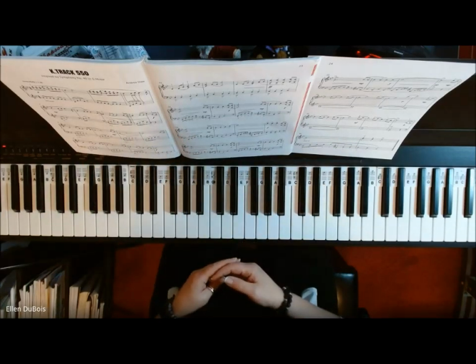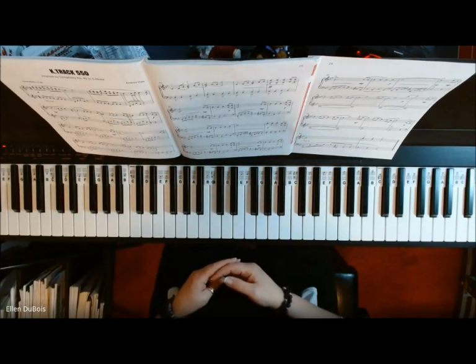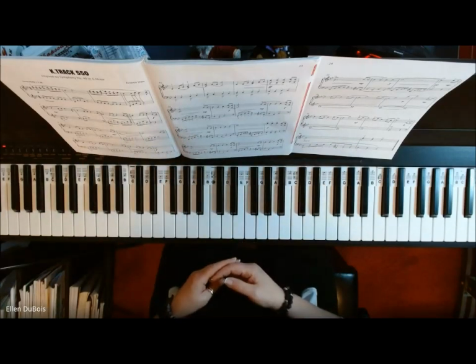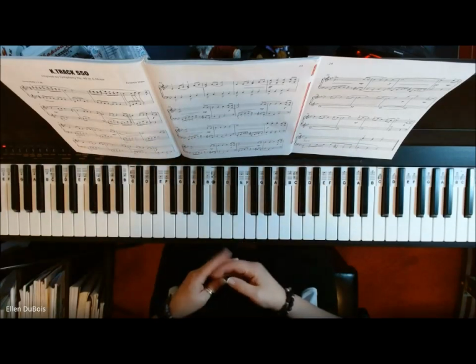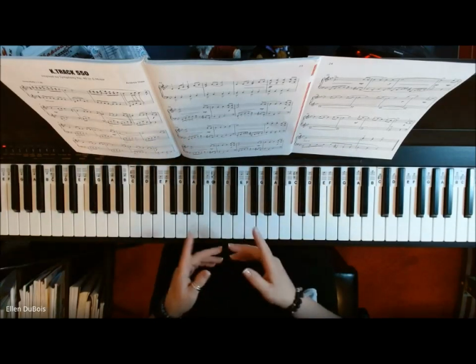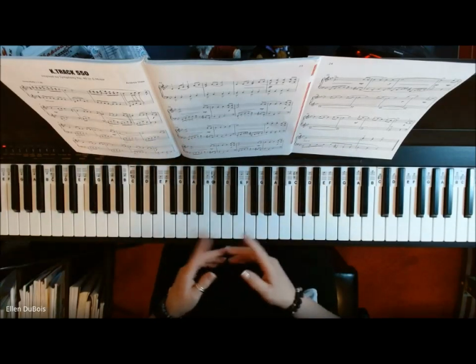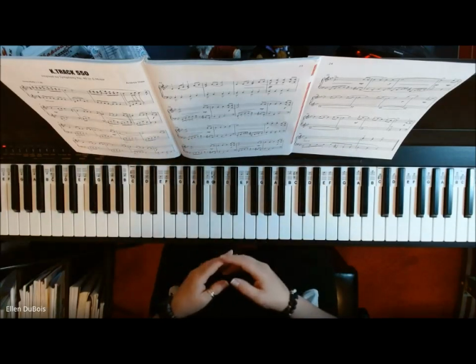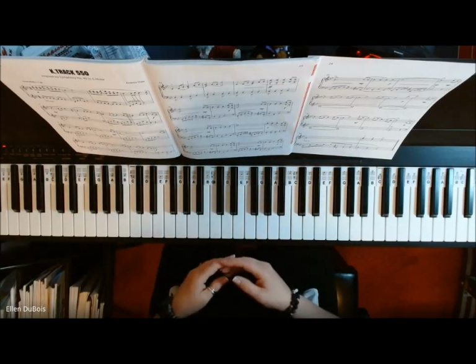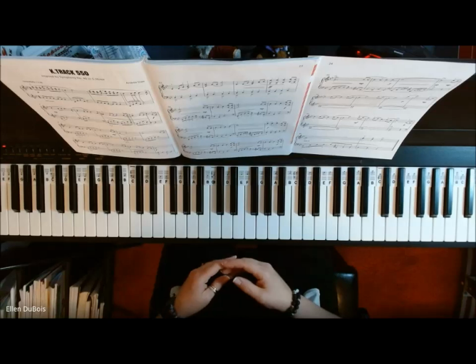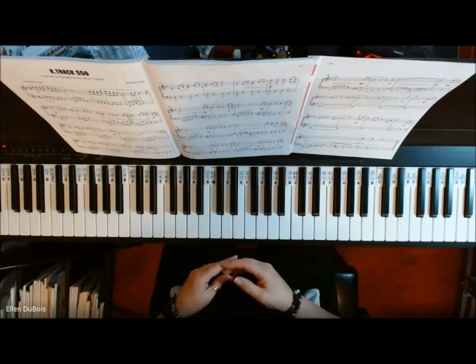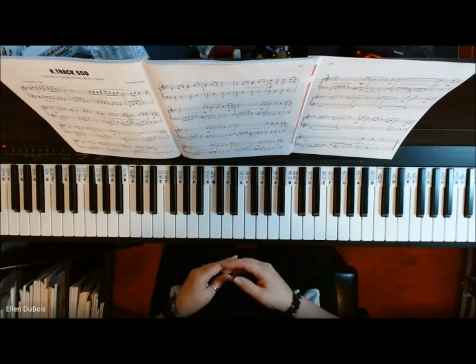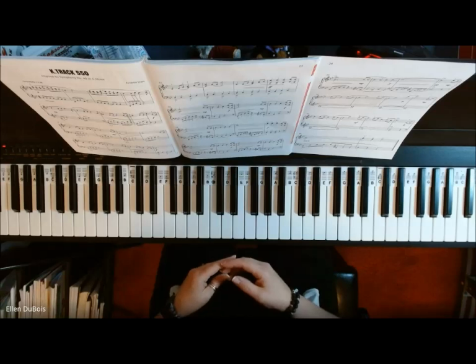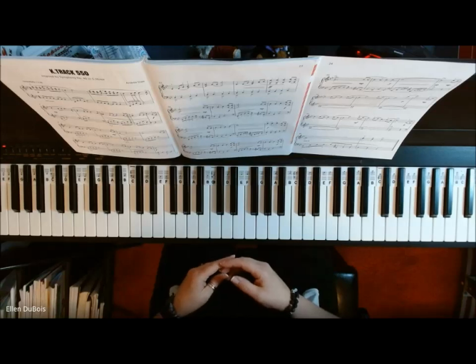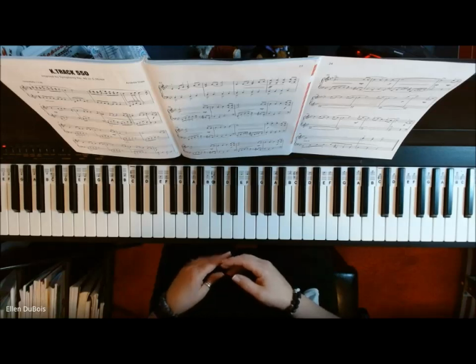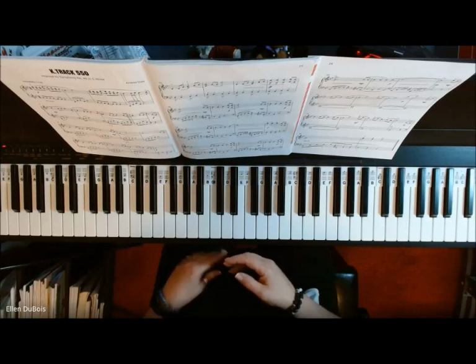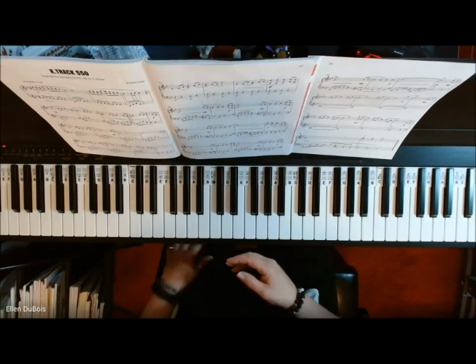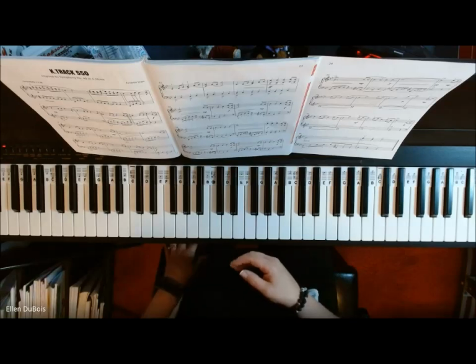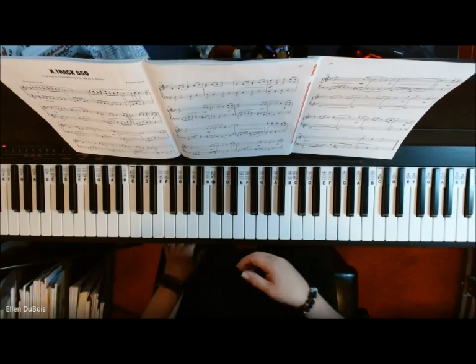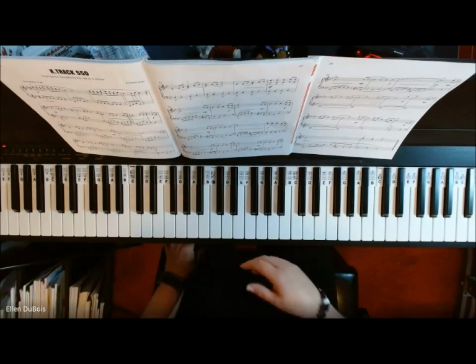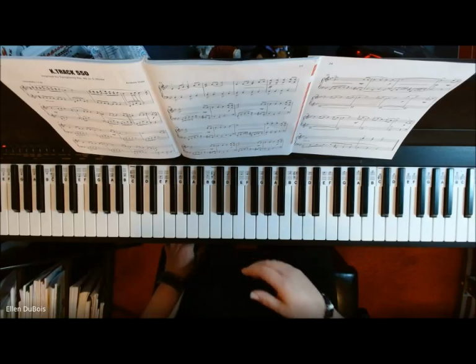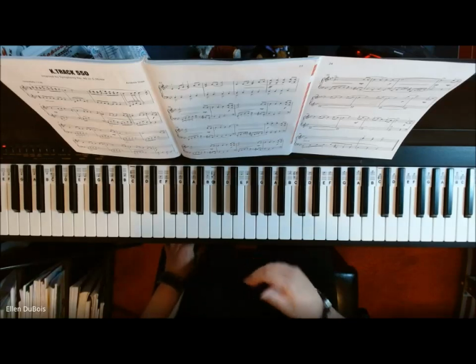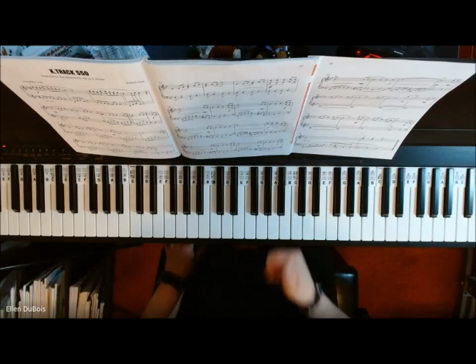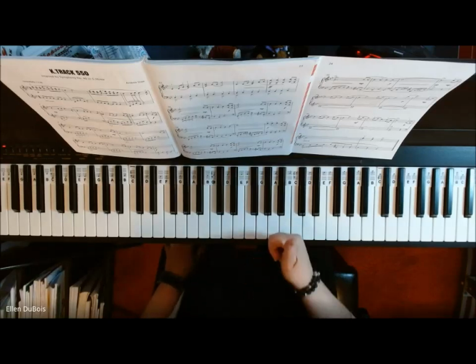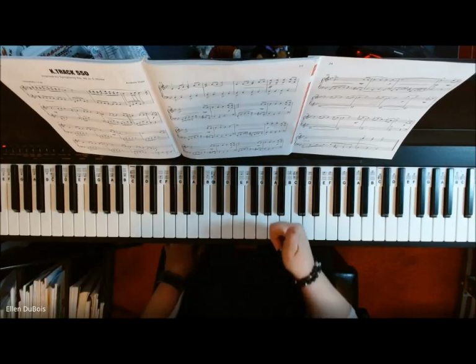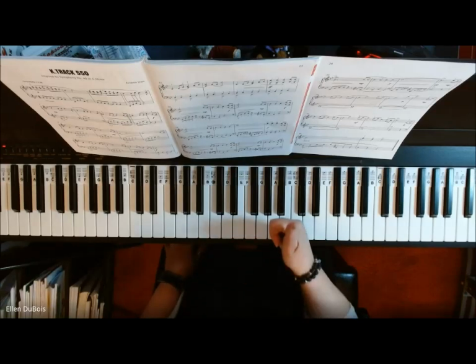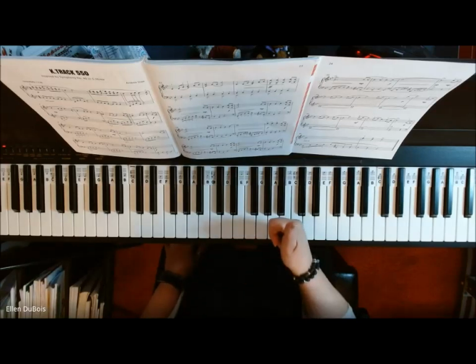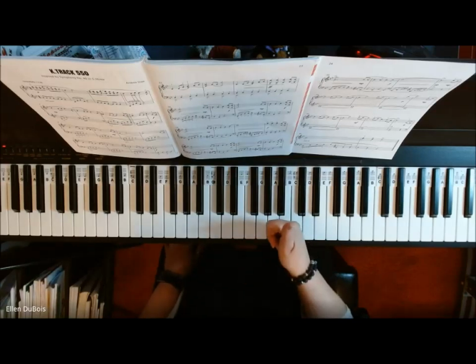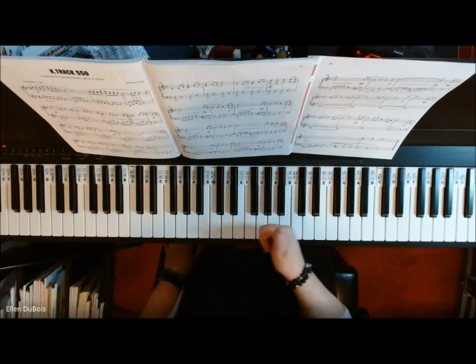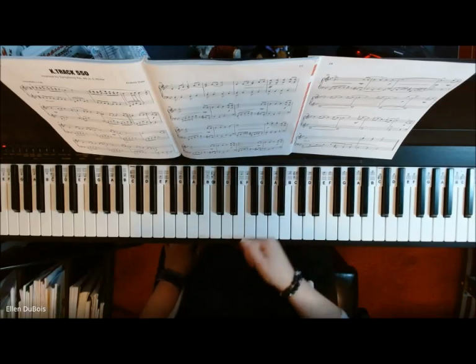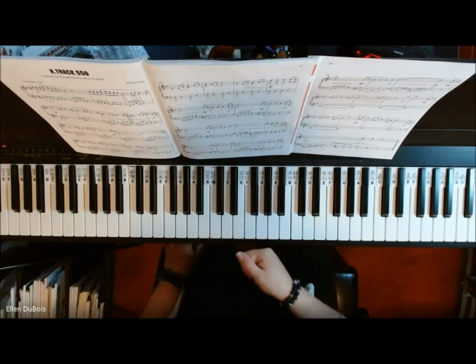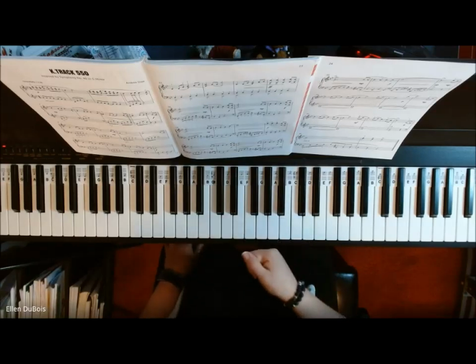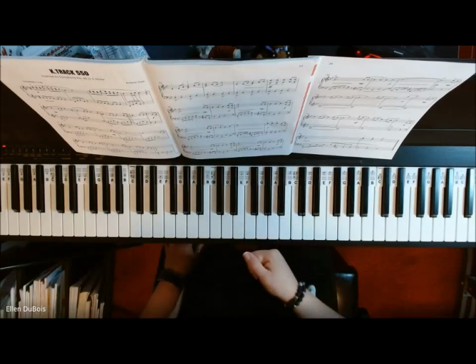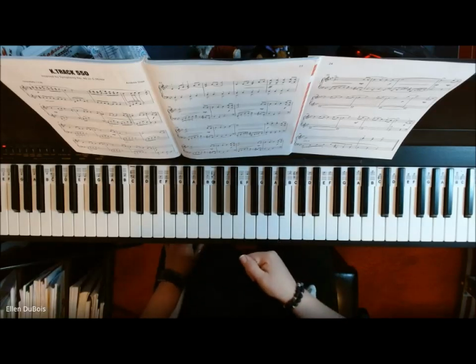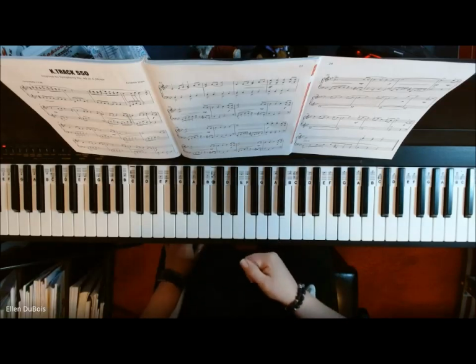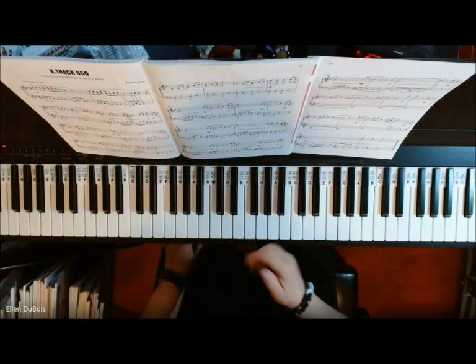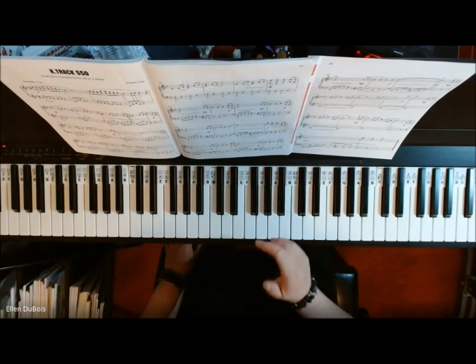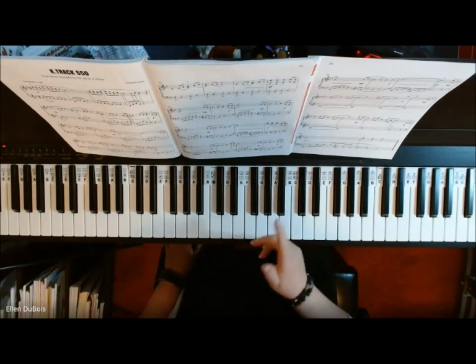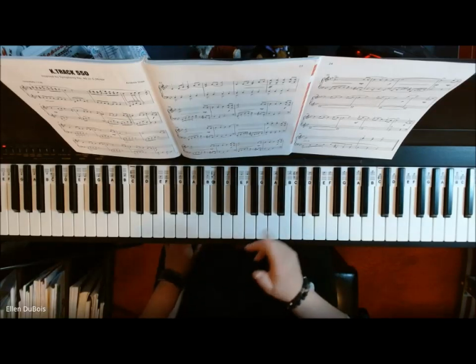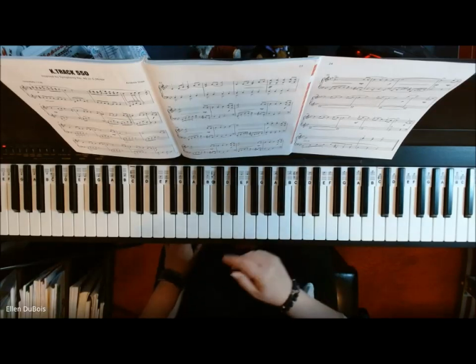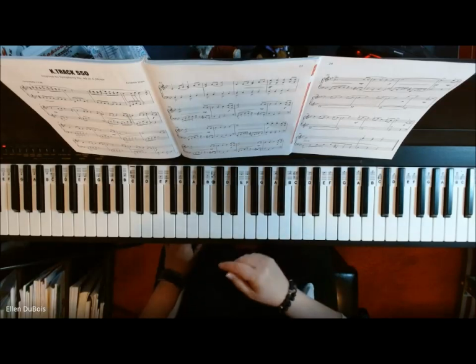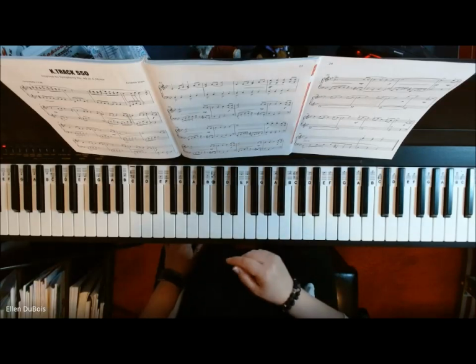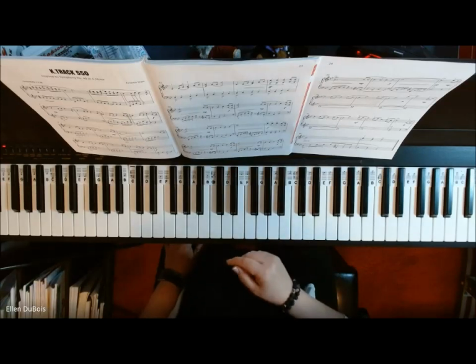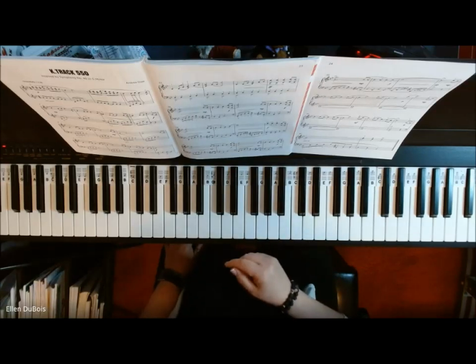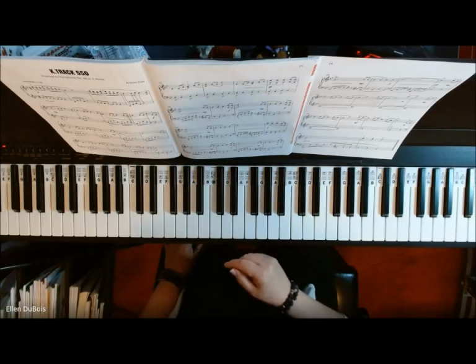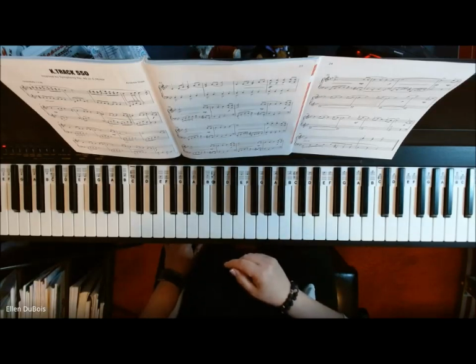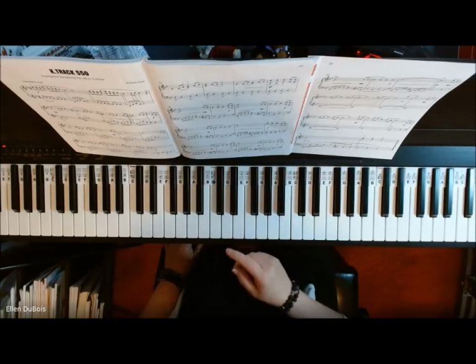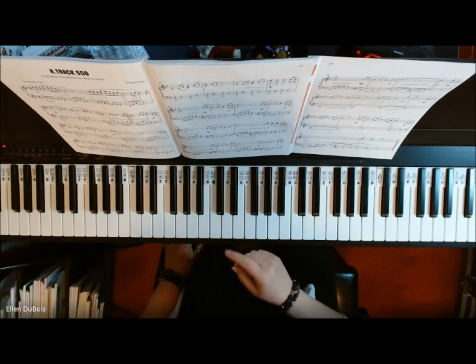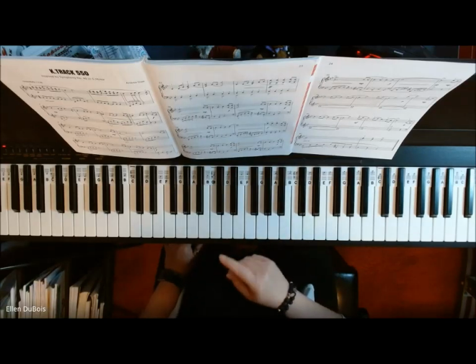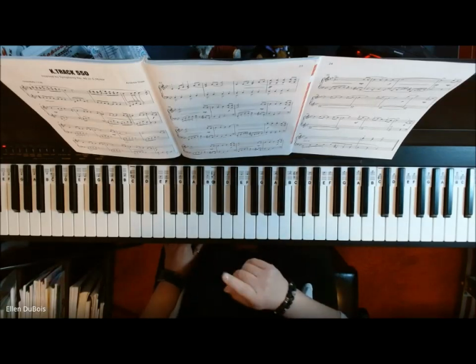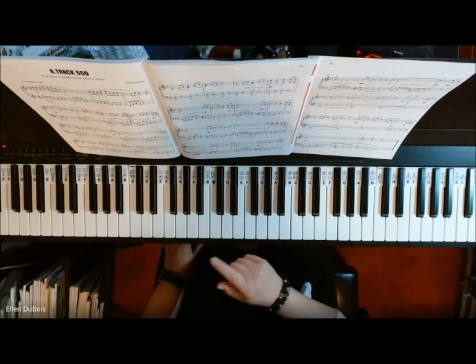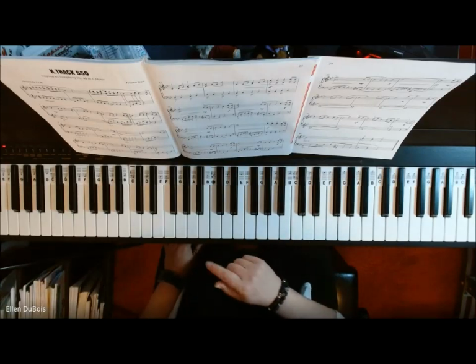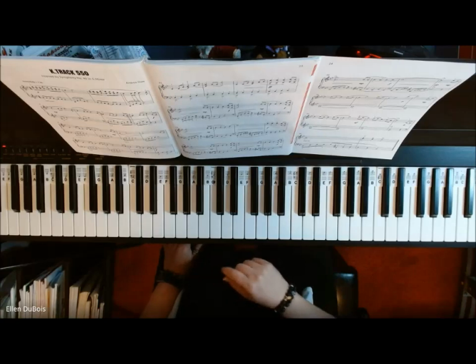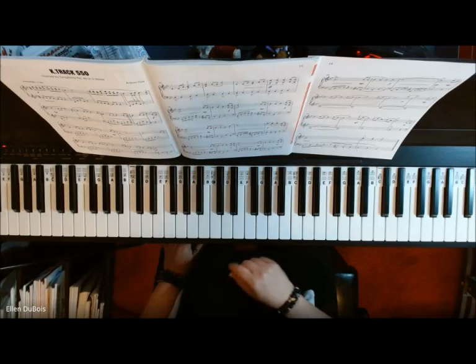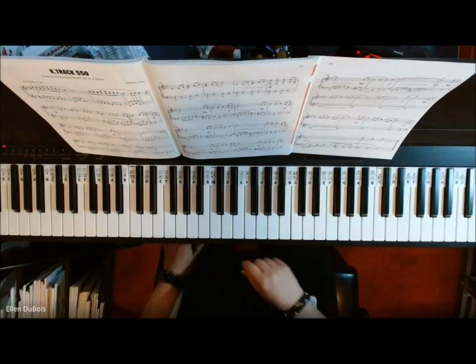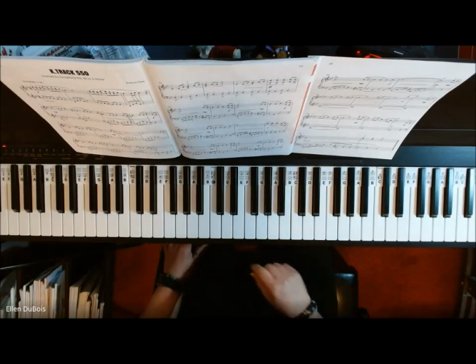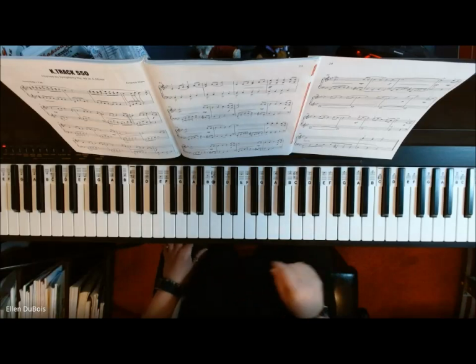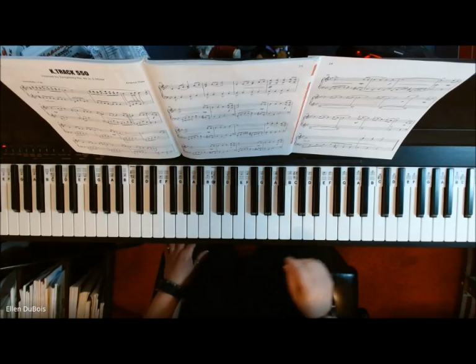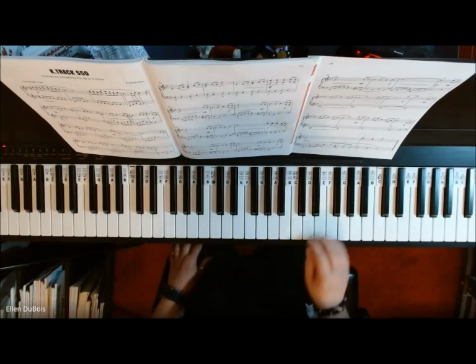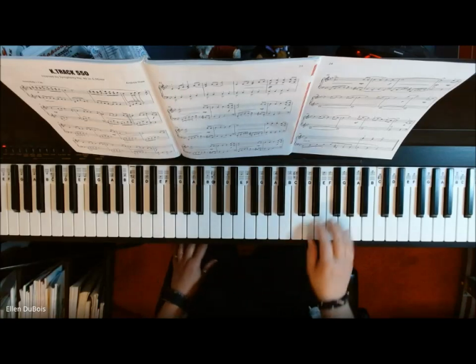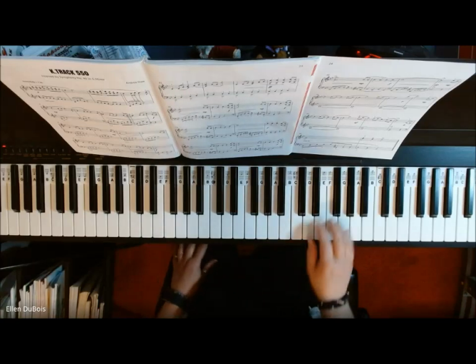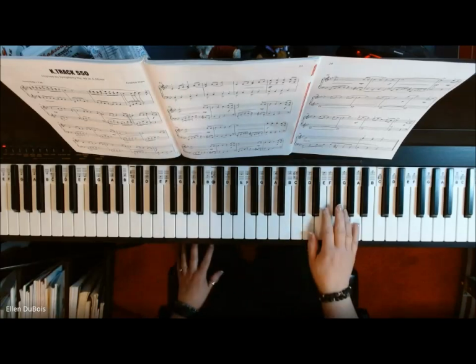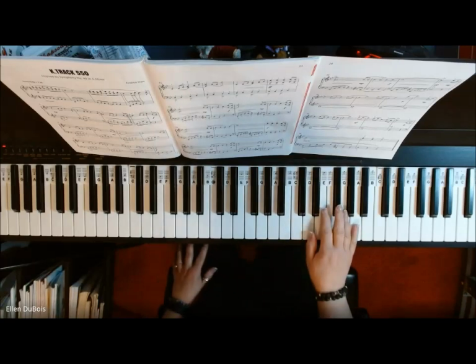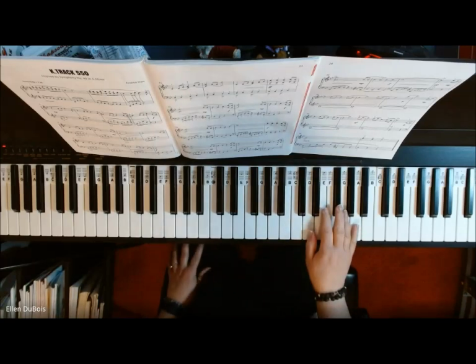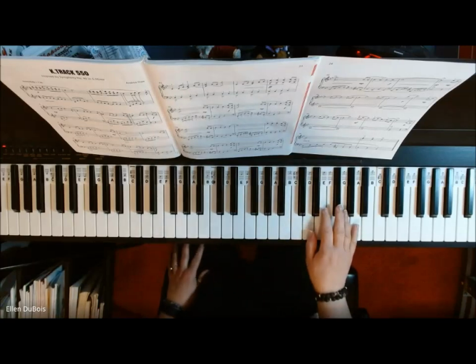I'd really appreciate it if you would hit that like and subscribe button. Thank you for that, and here is K-Track 550.